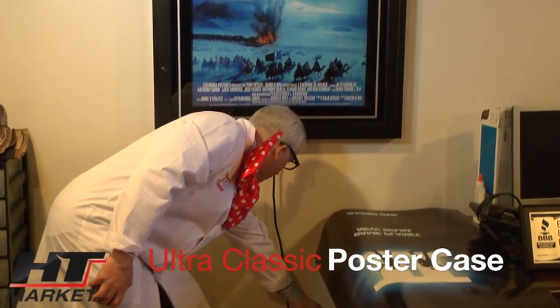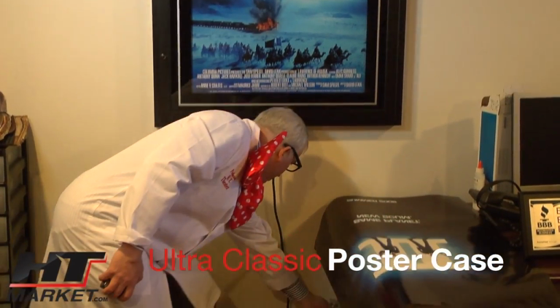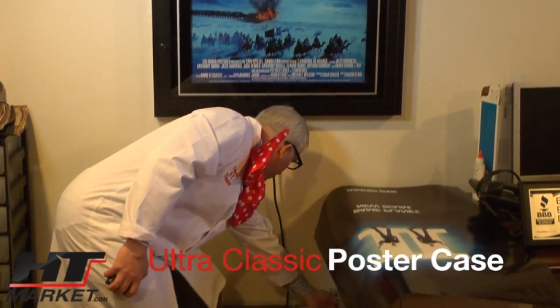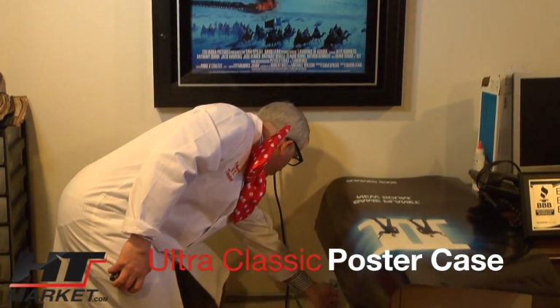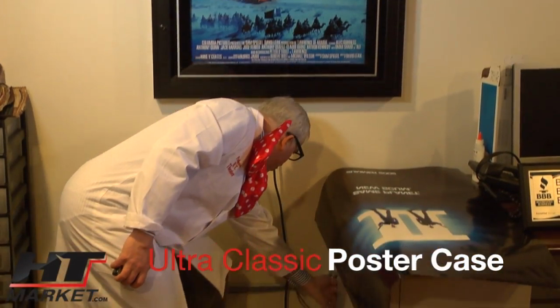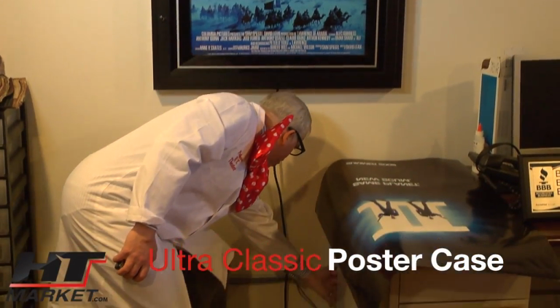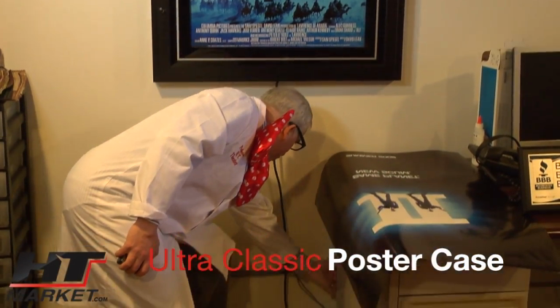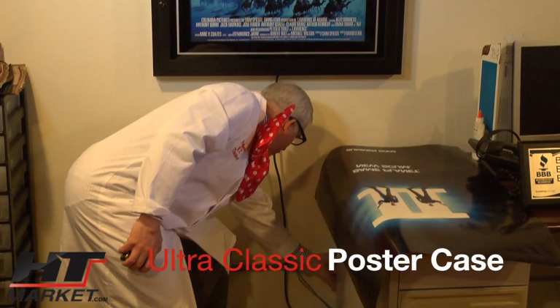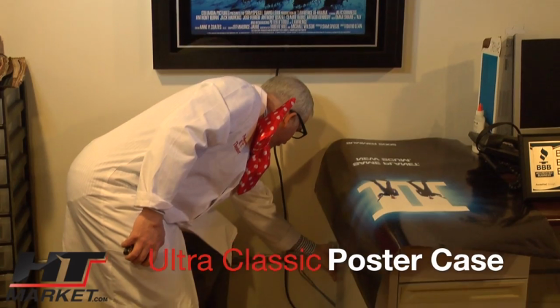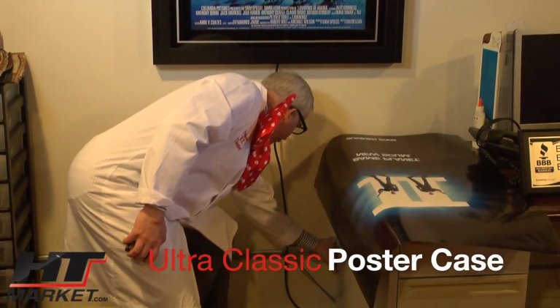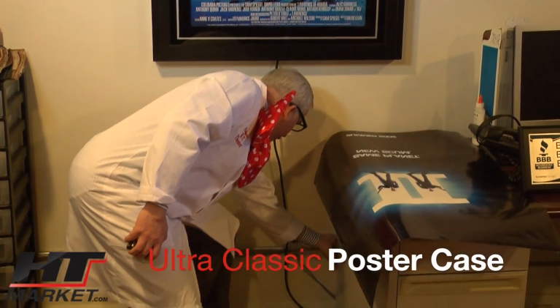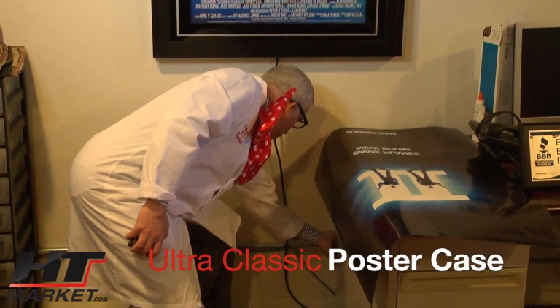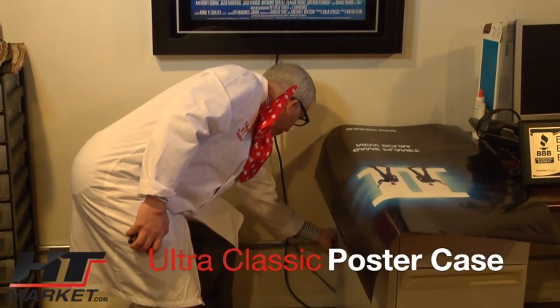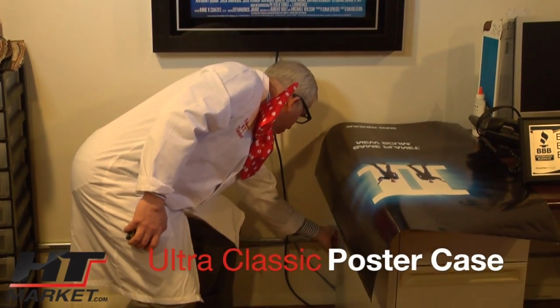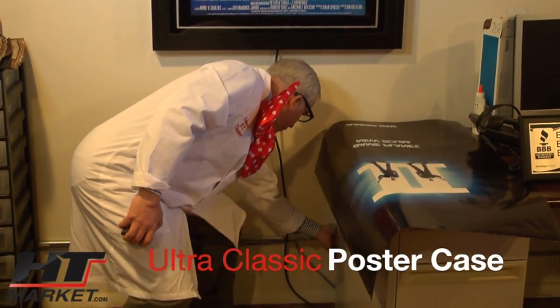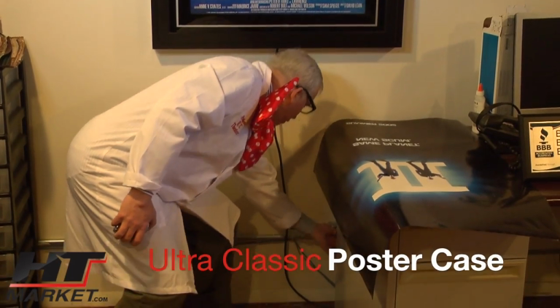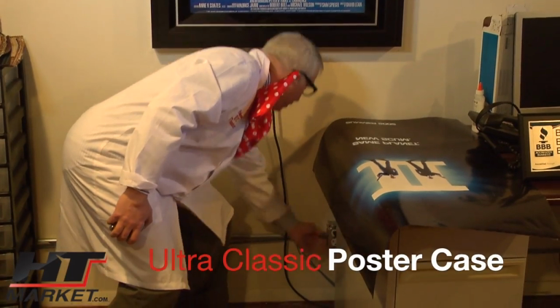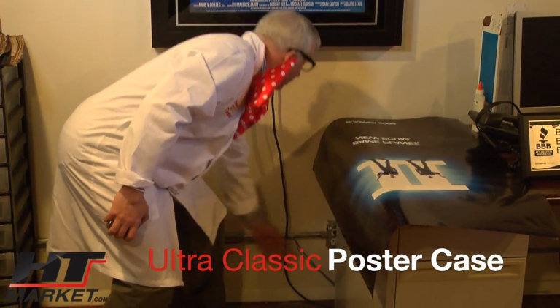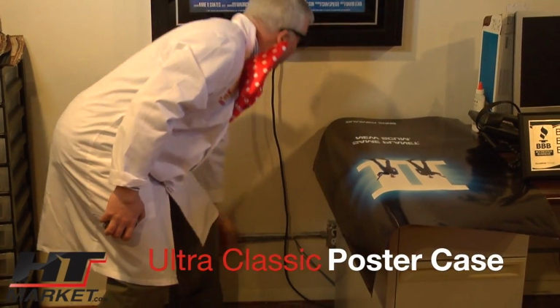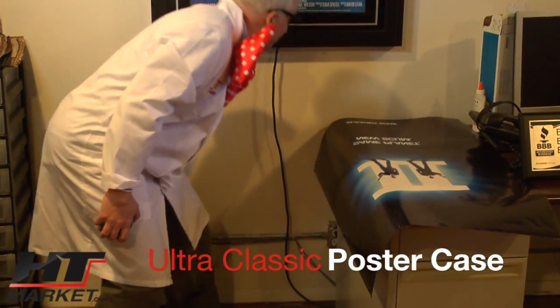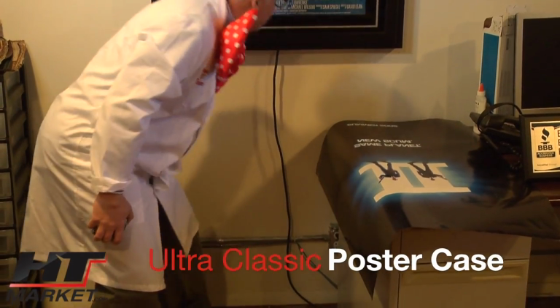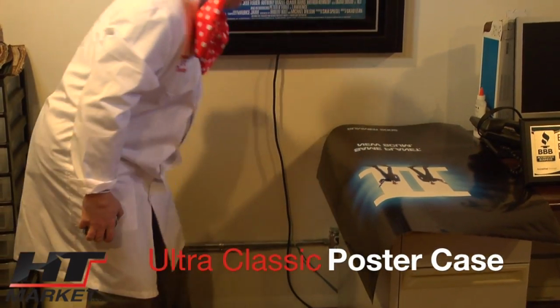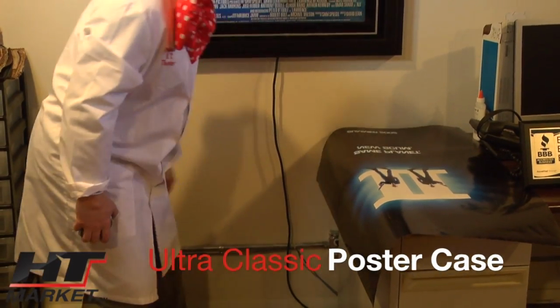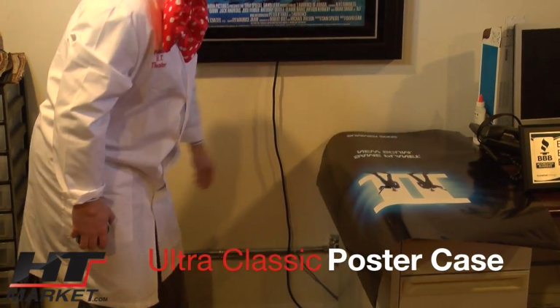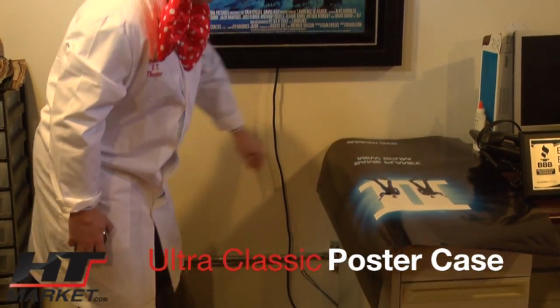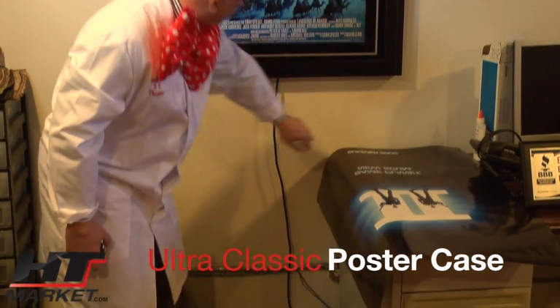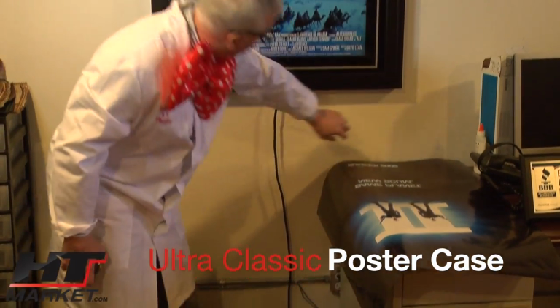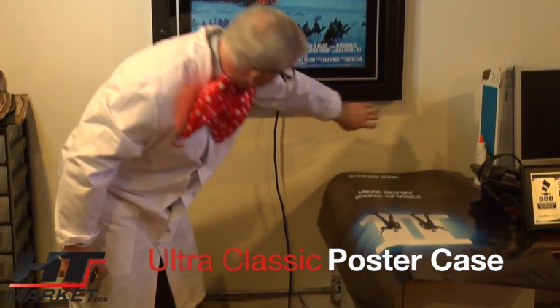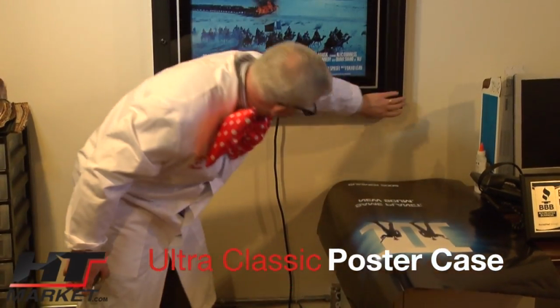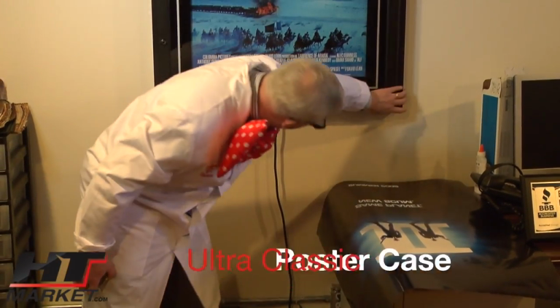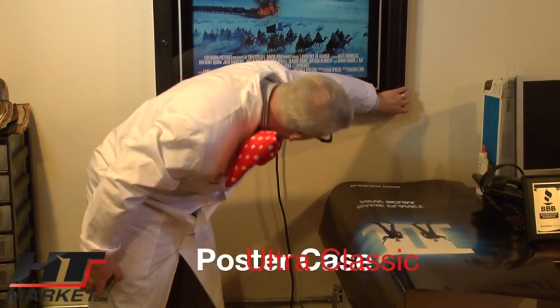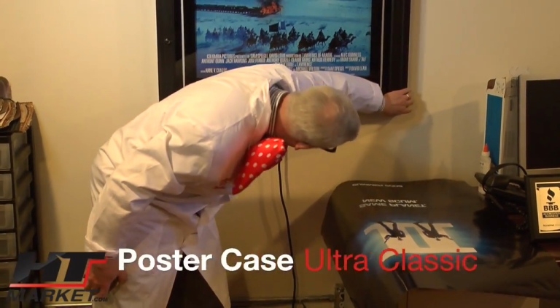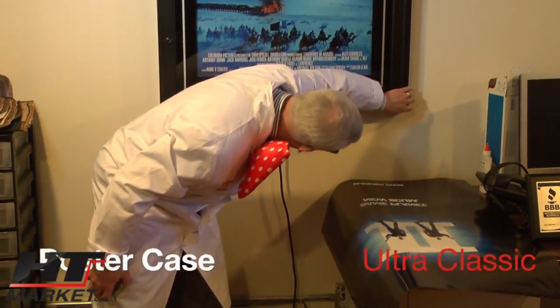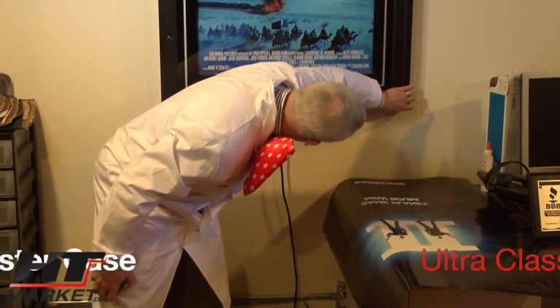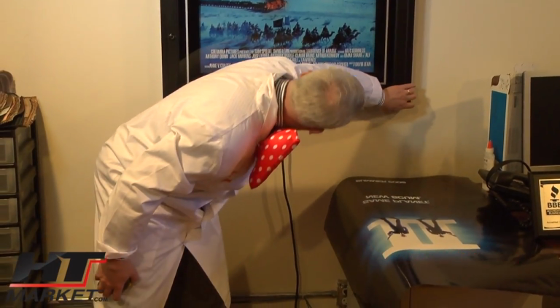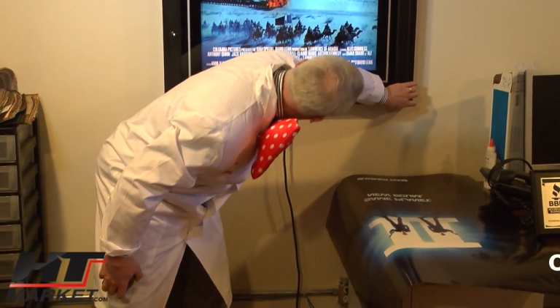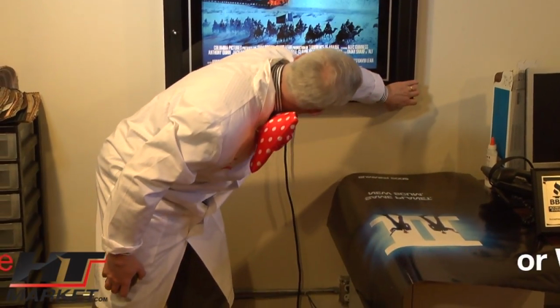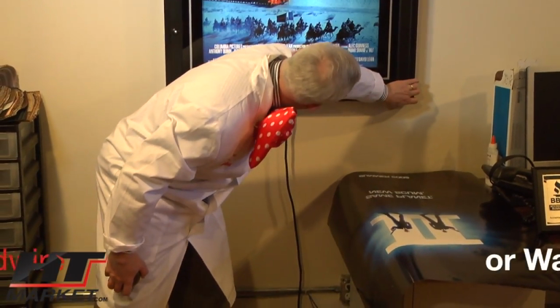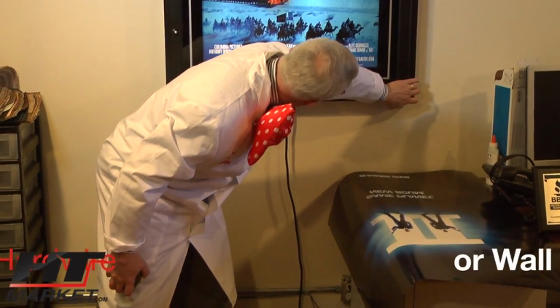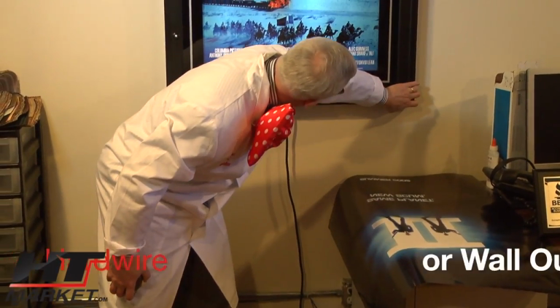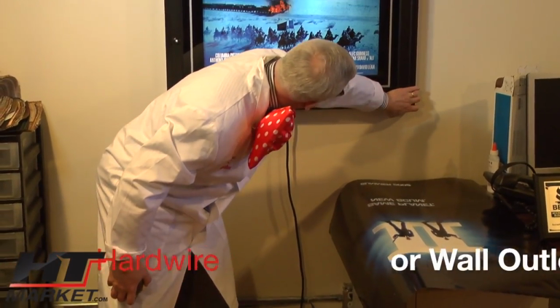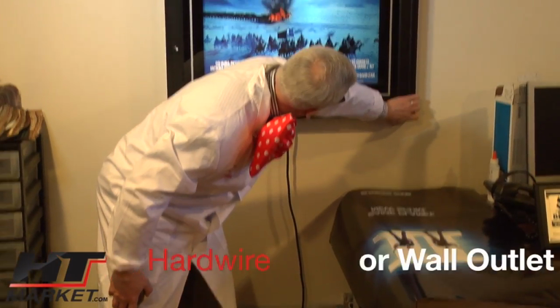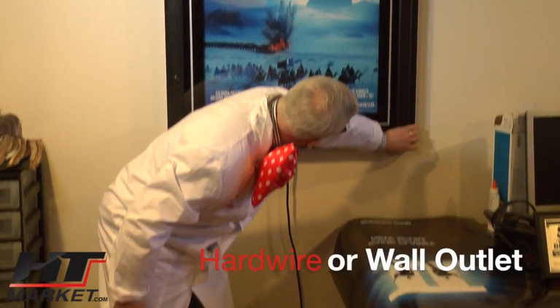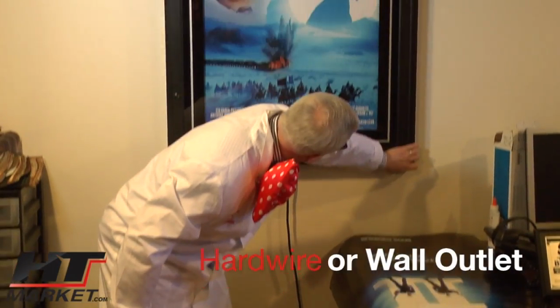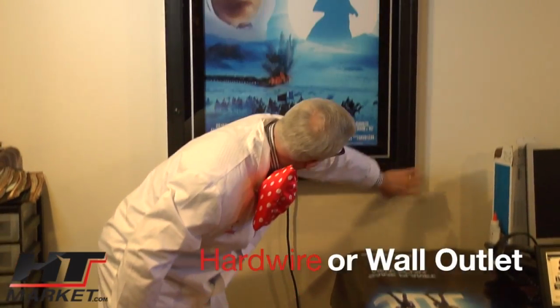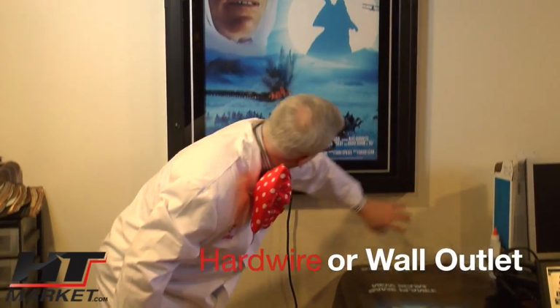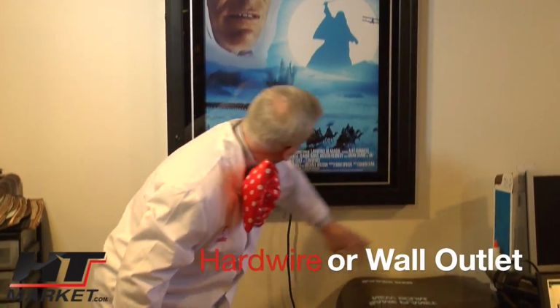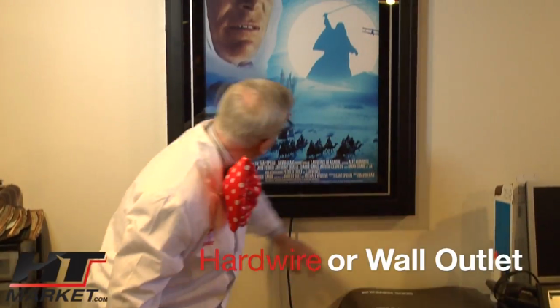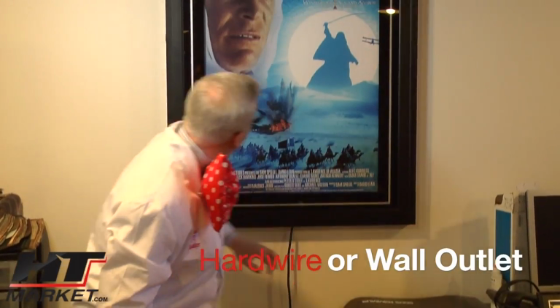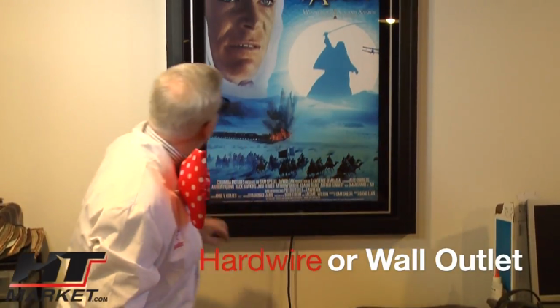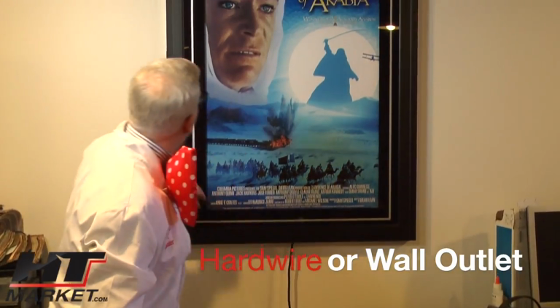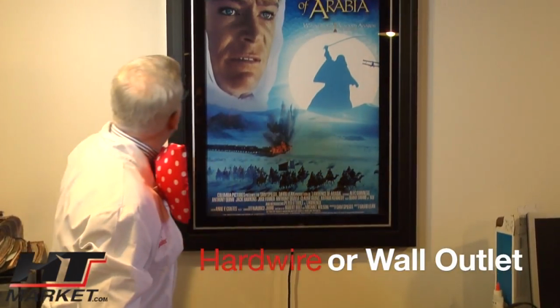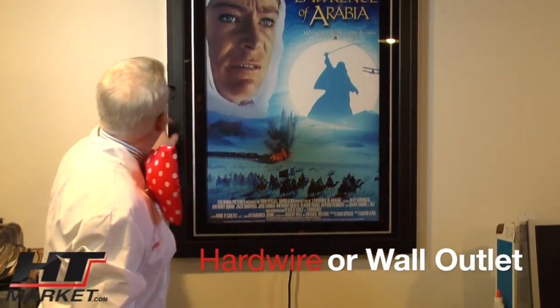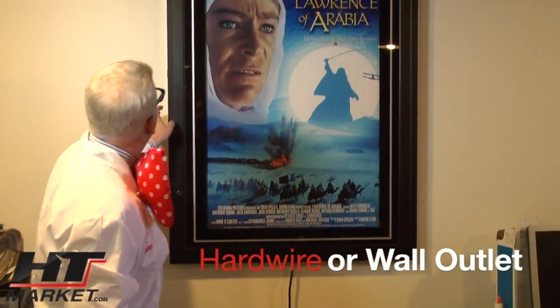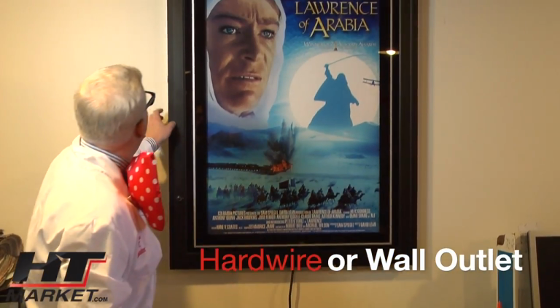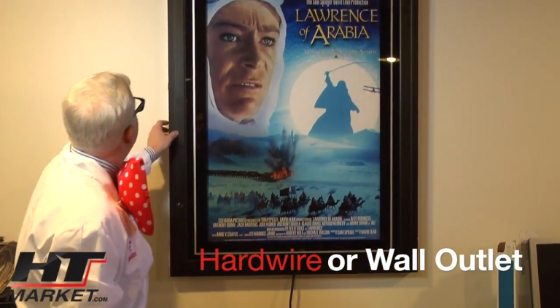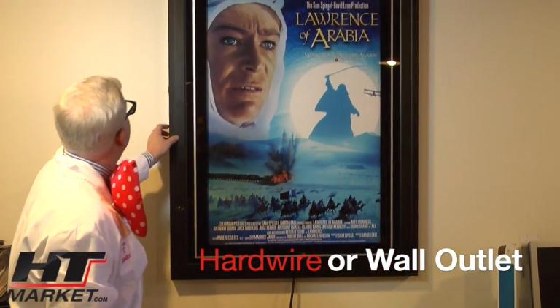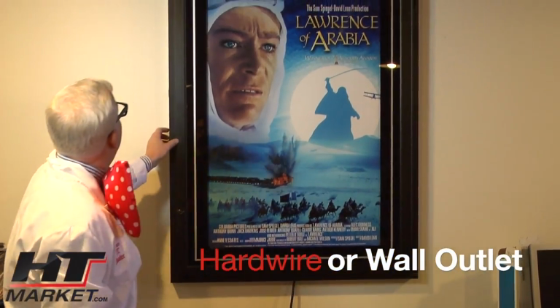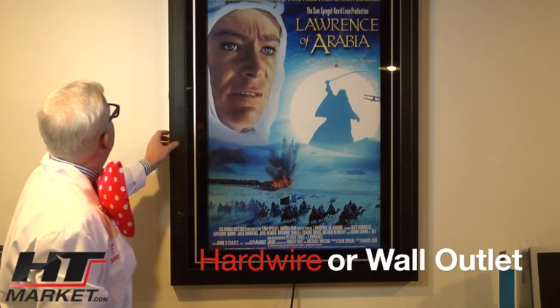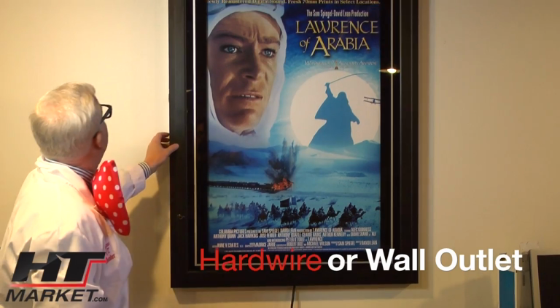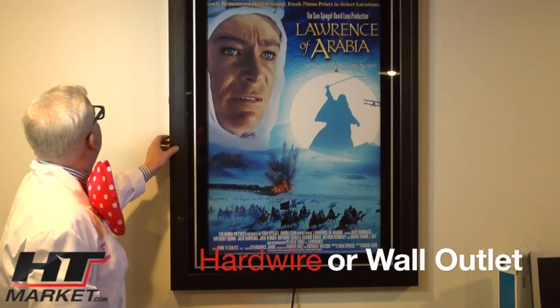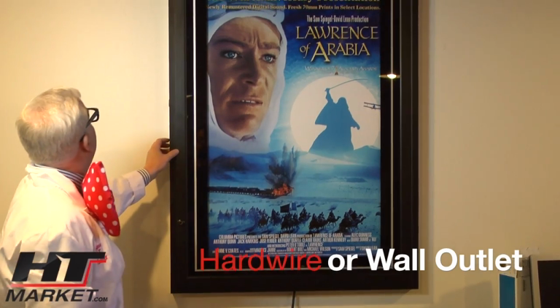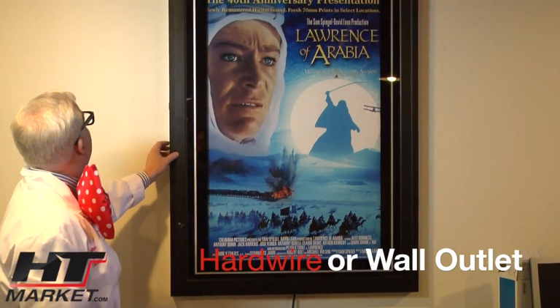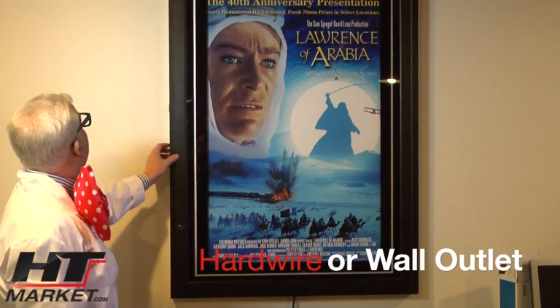Now we'll see if that's plugged in — that should be plugged. Light works. Testing, testing, one, two, three.